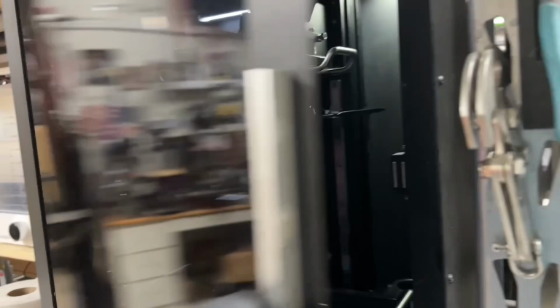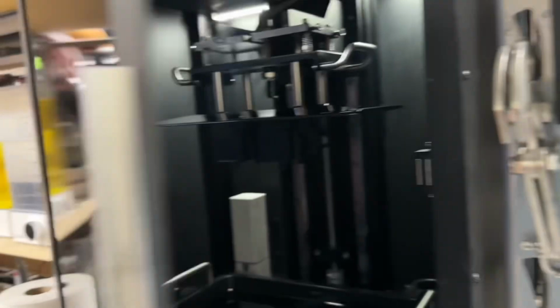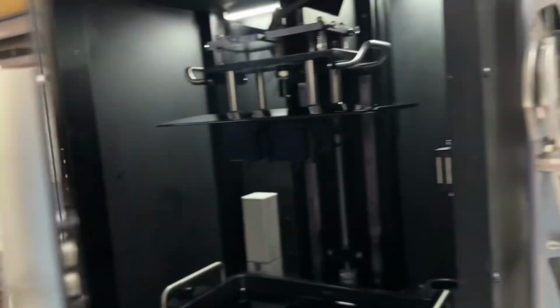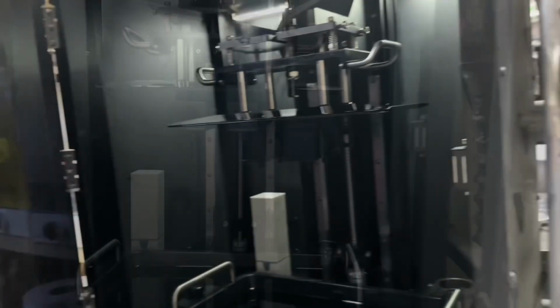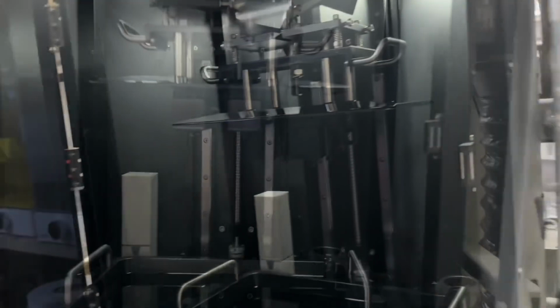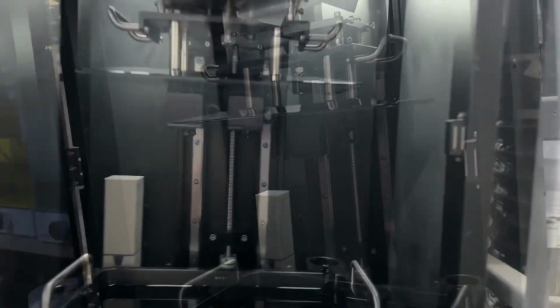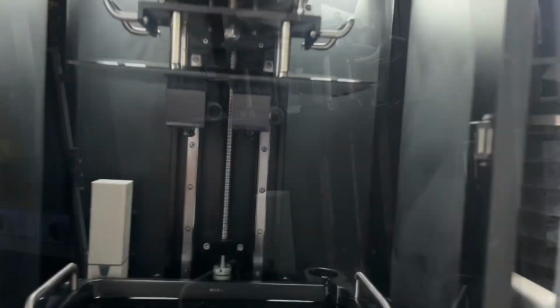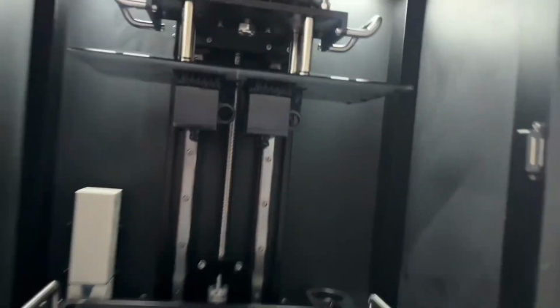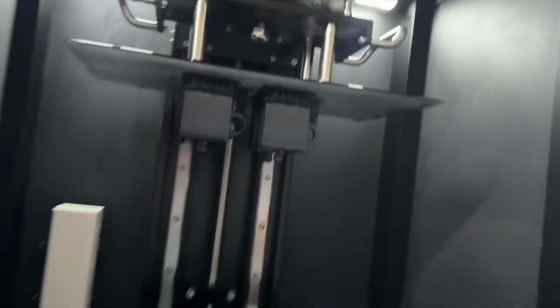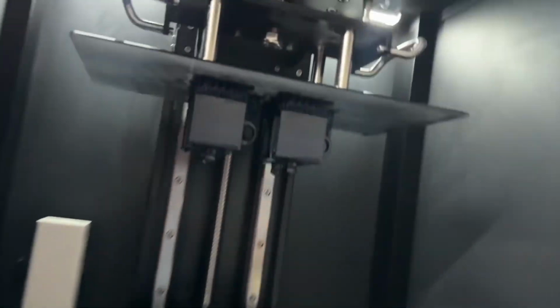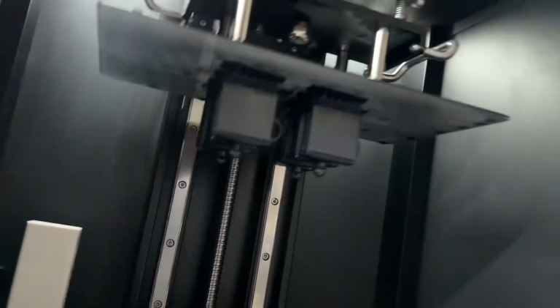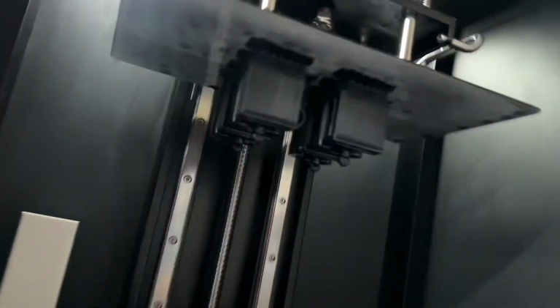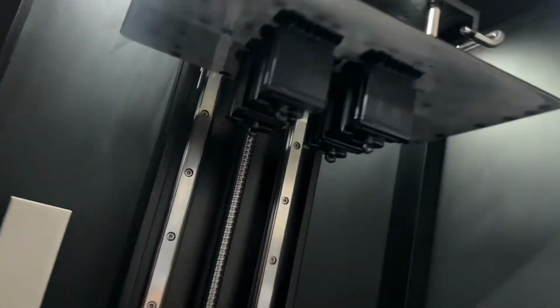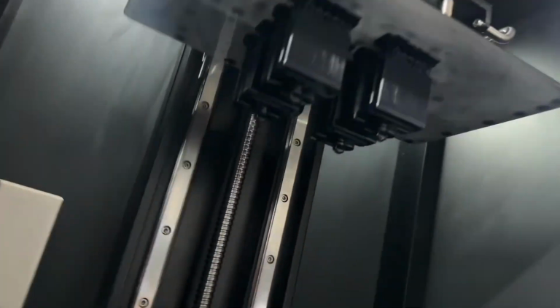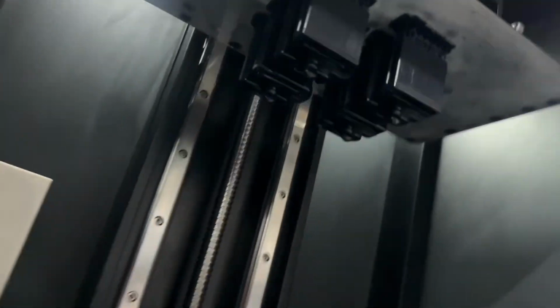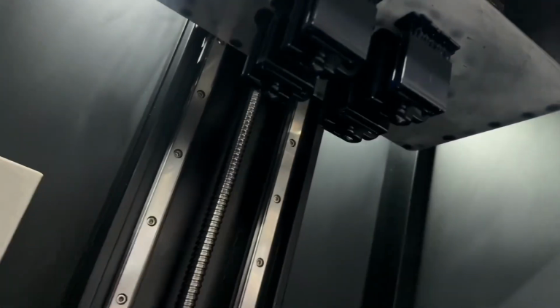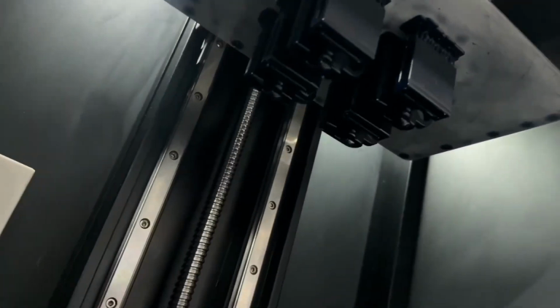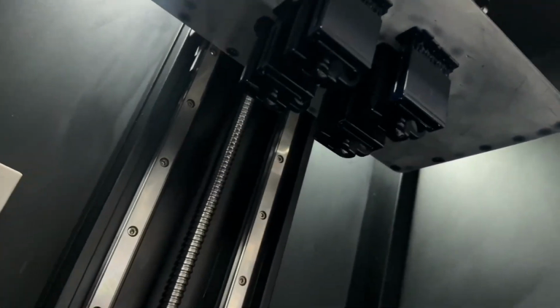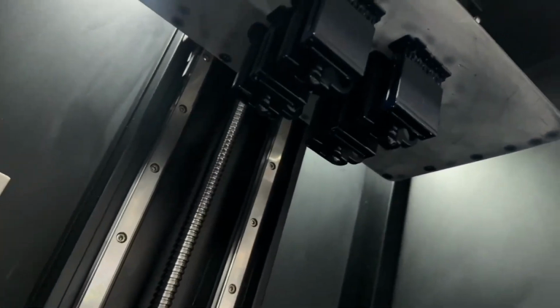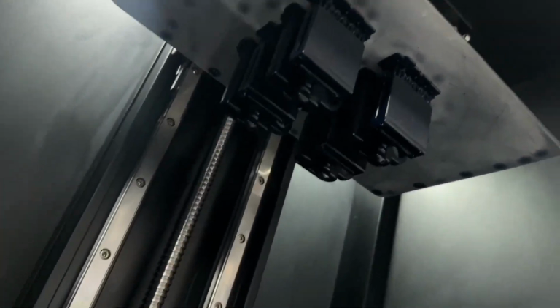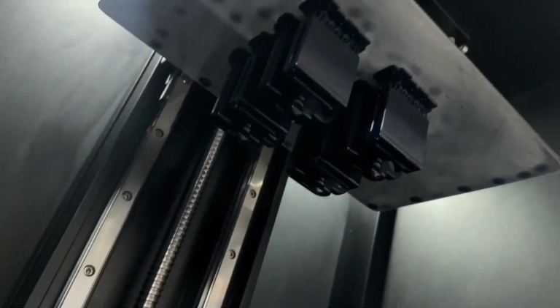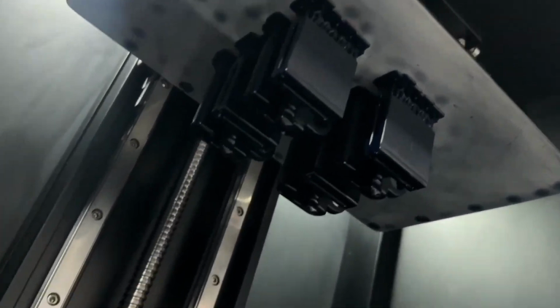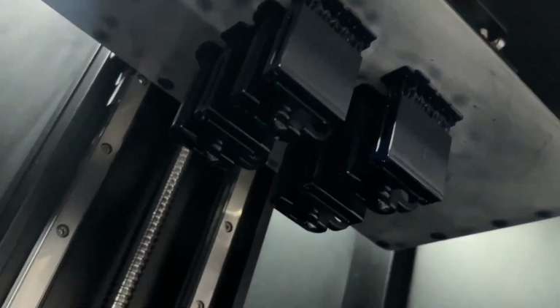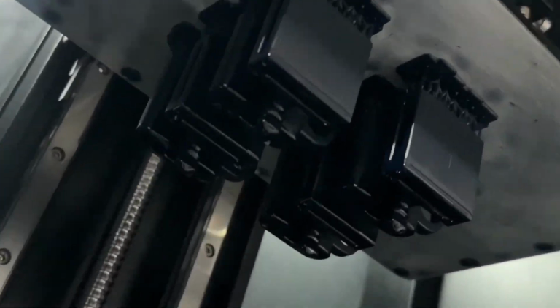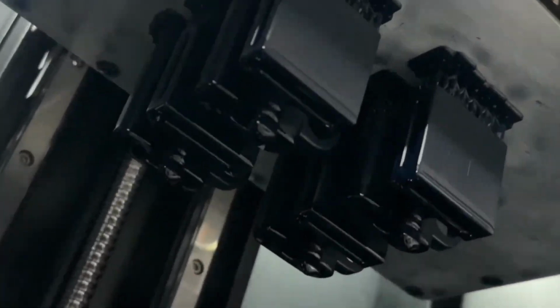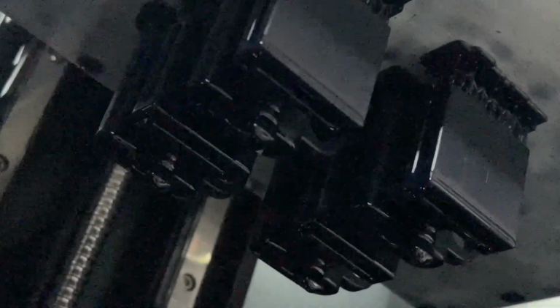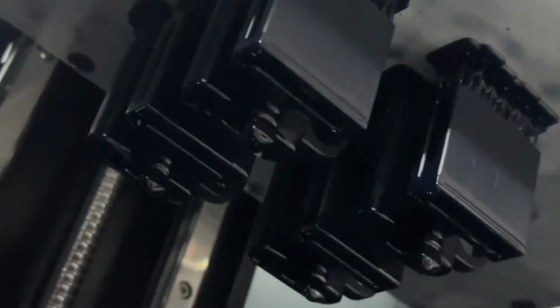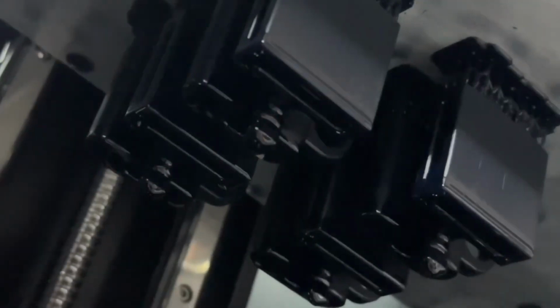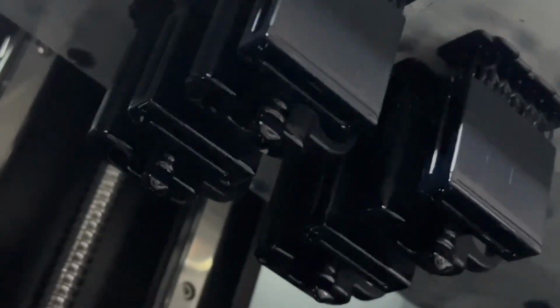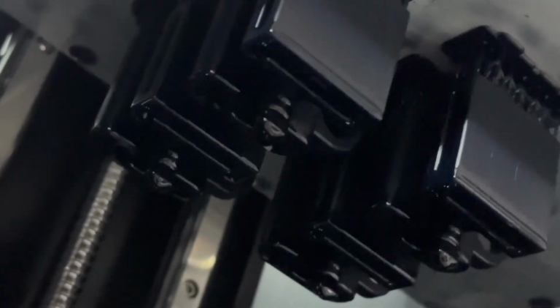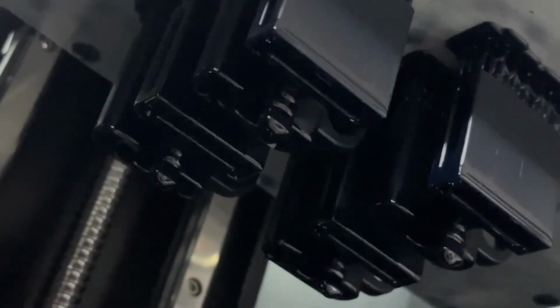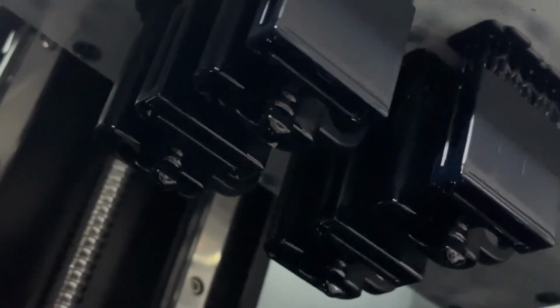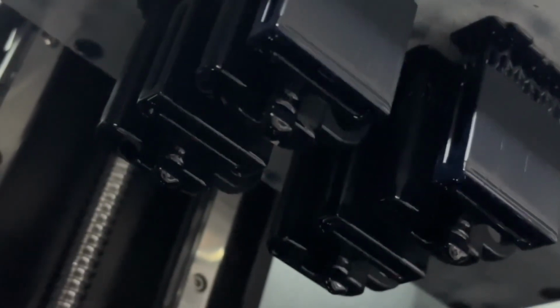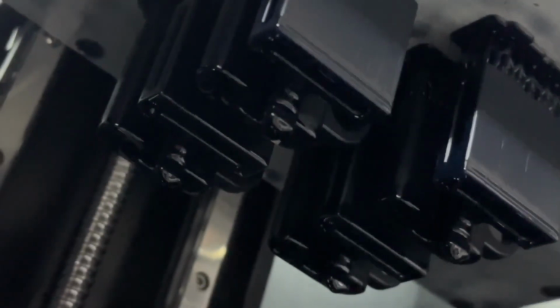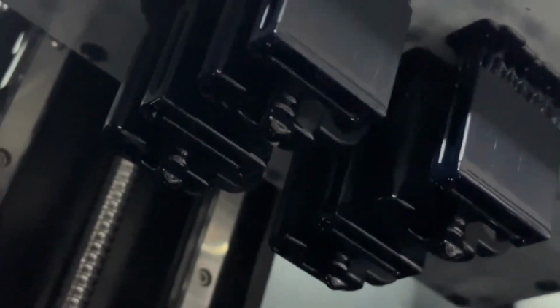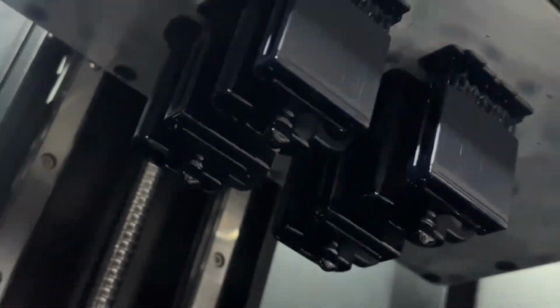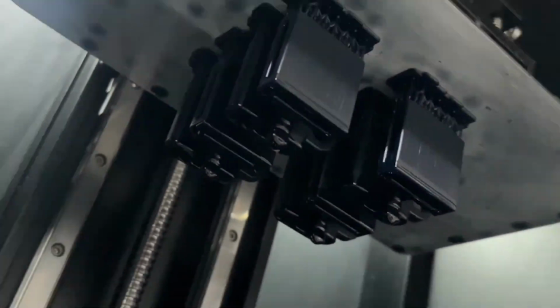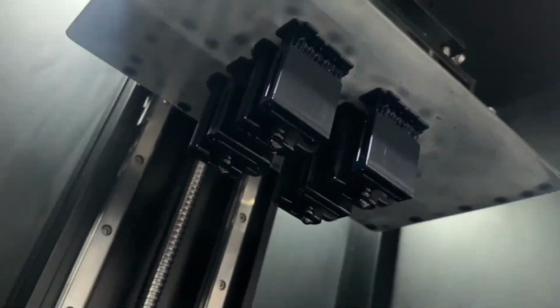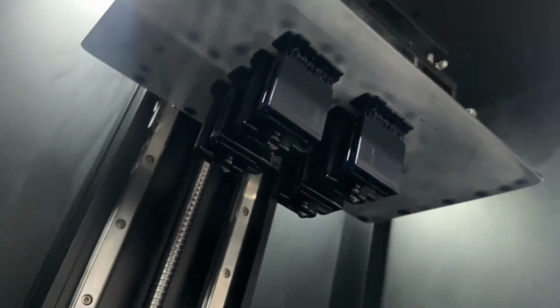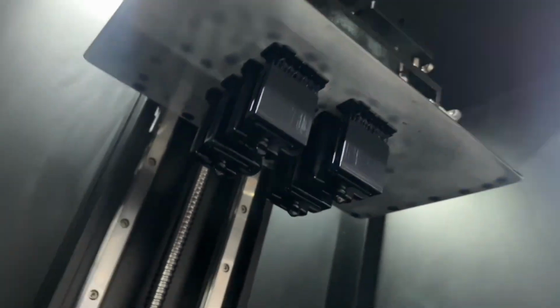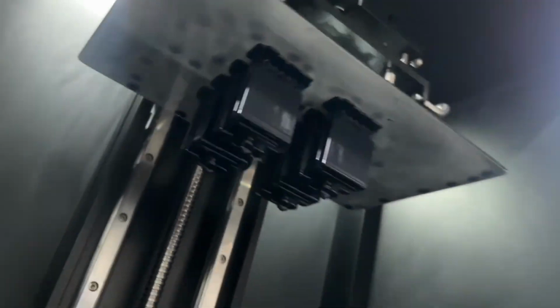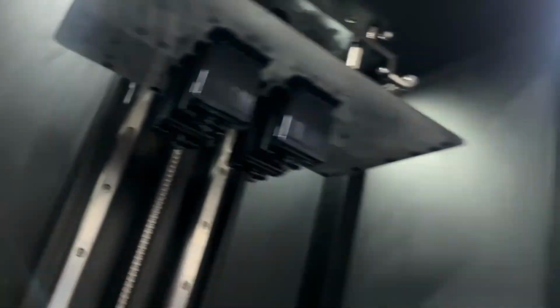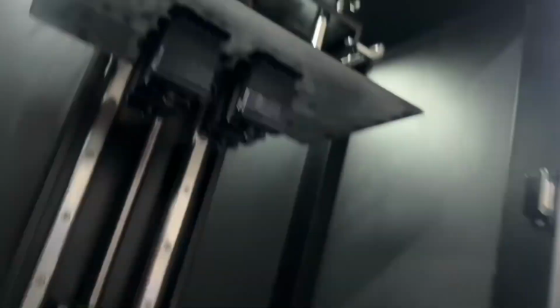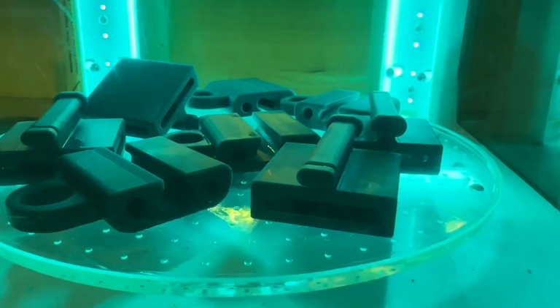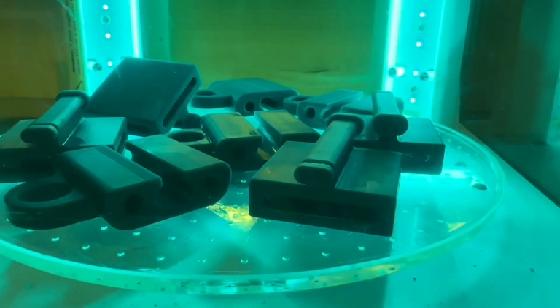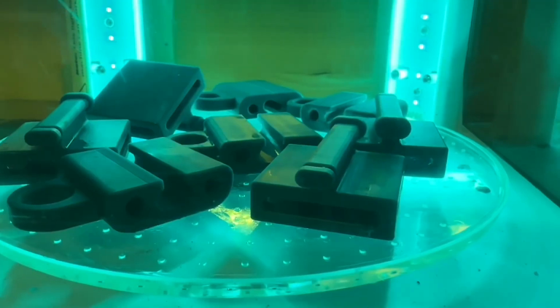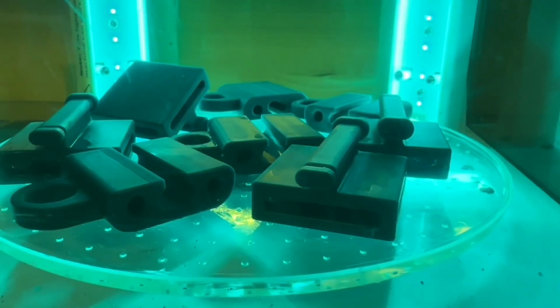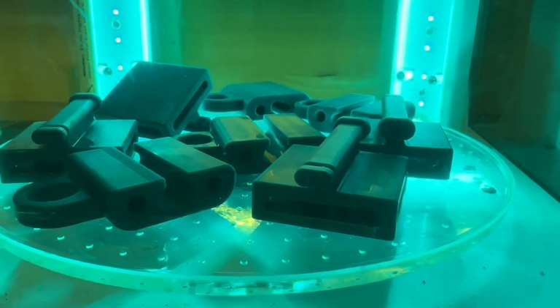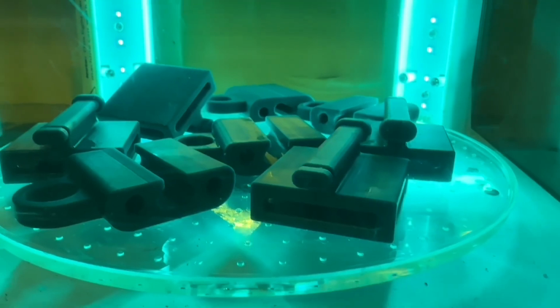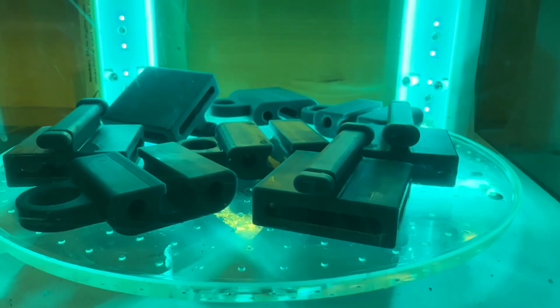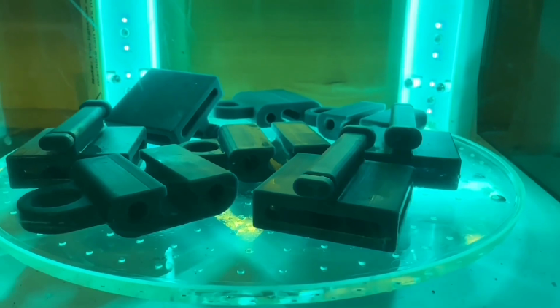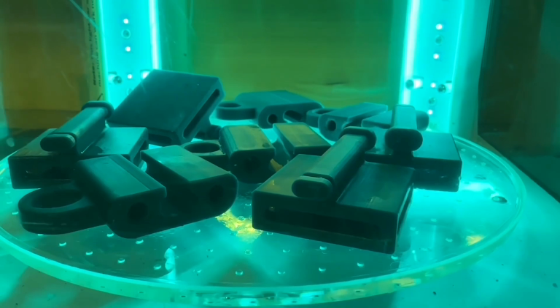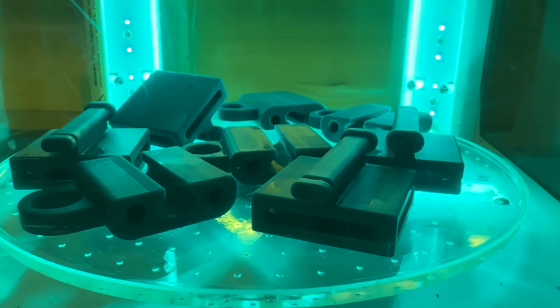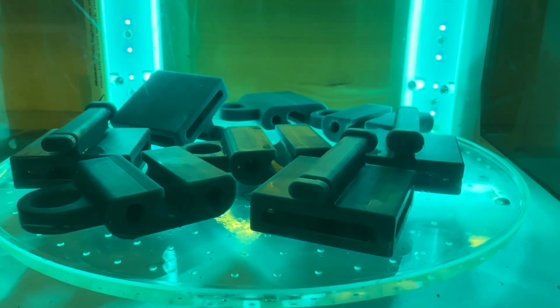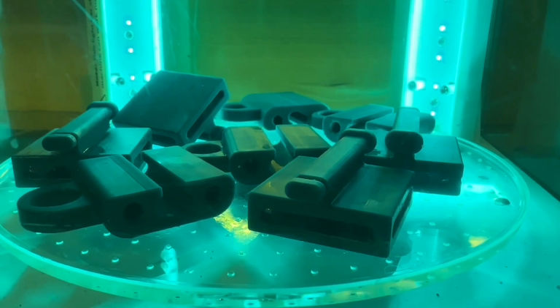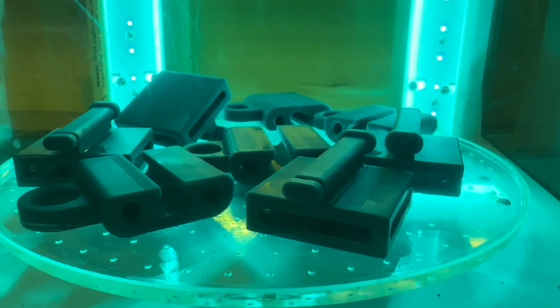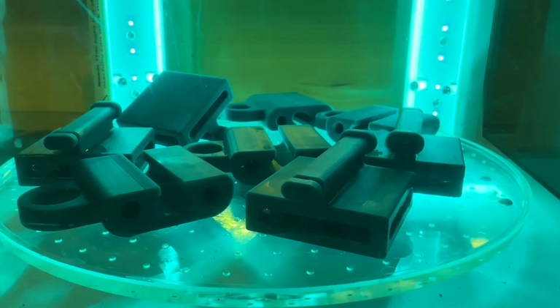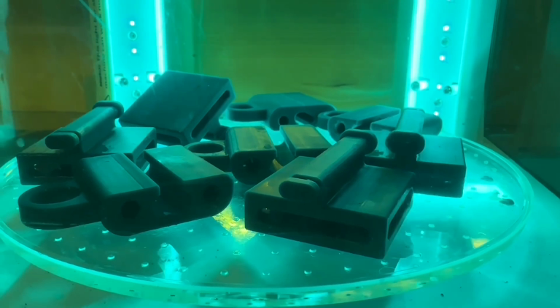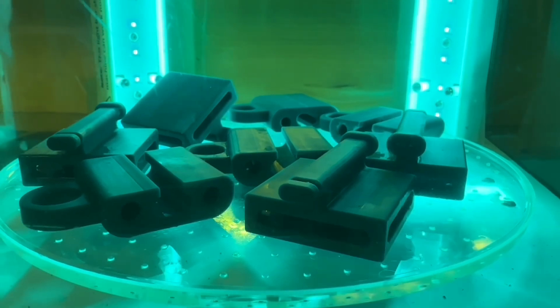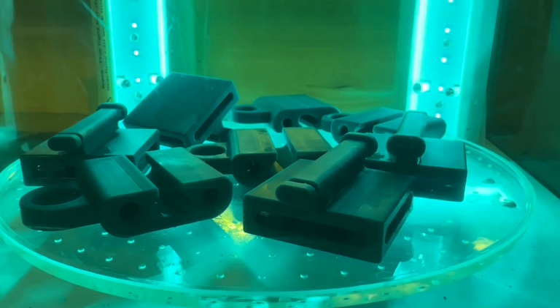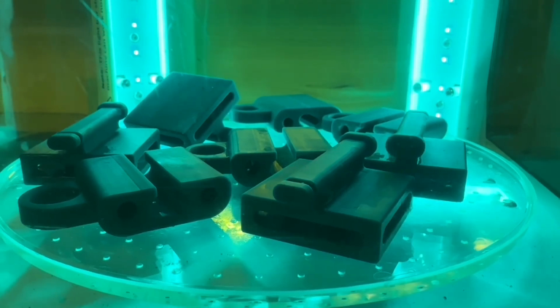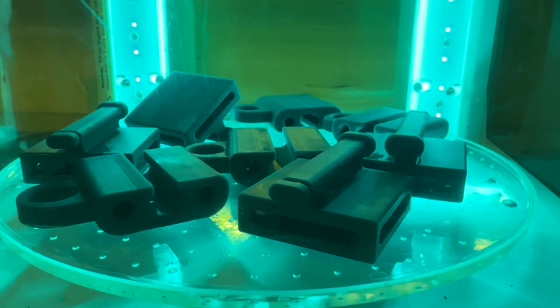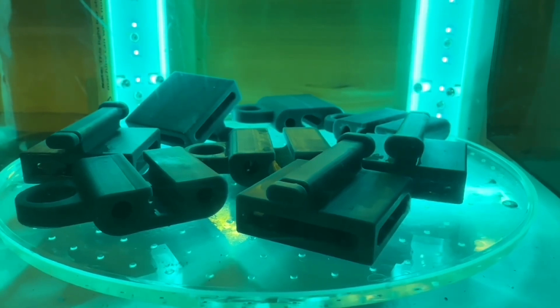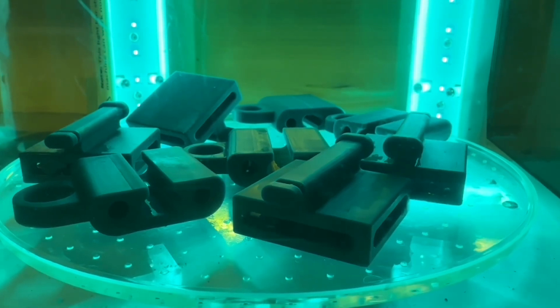The prototypes you see in this video are 3D printed, but with your support, we'll get a production run going out of polycarbonate. Thanks for watching.